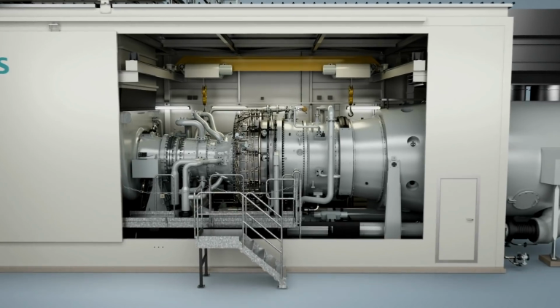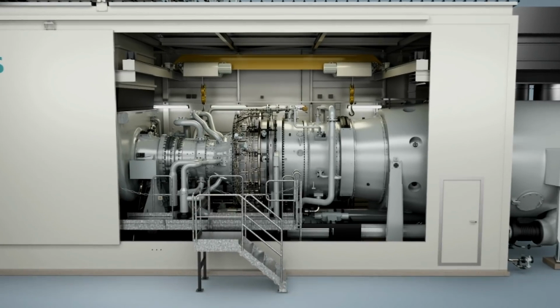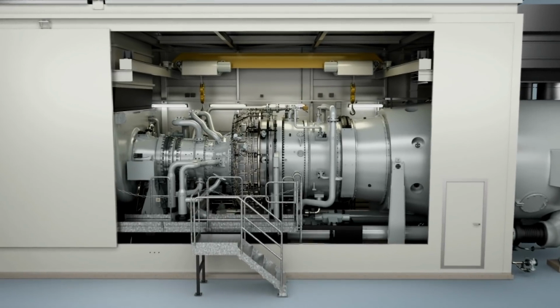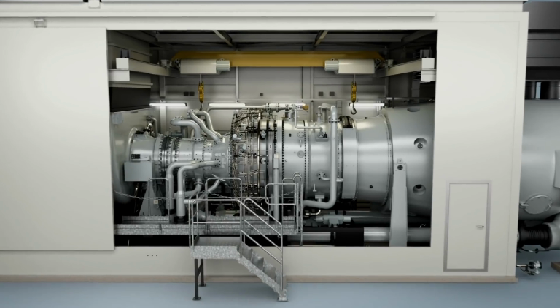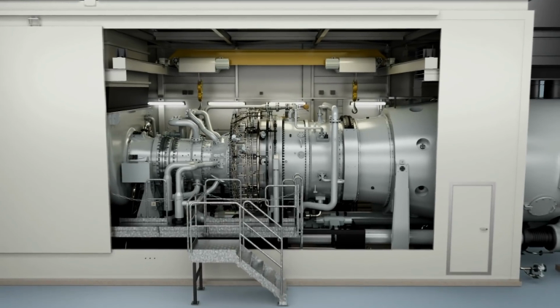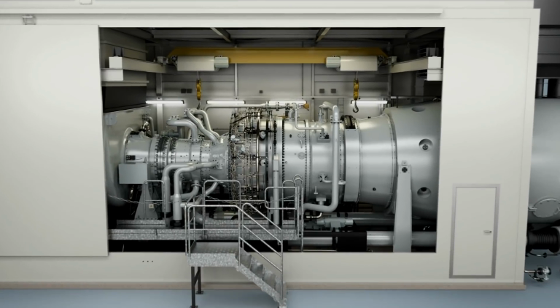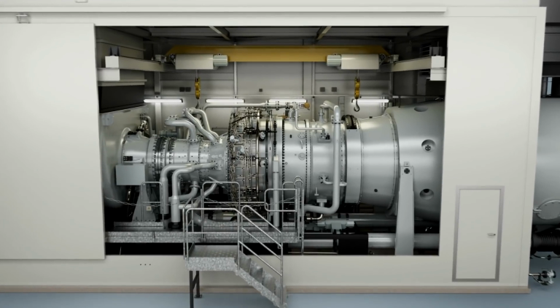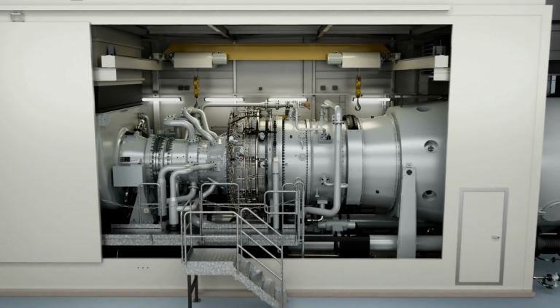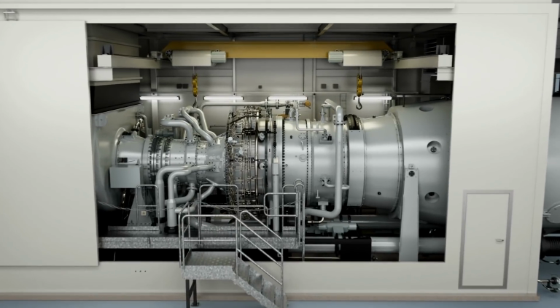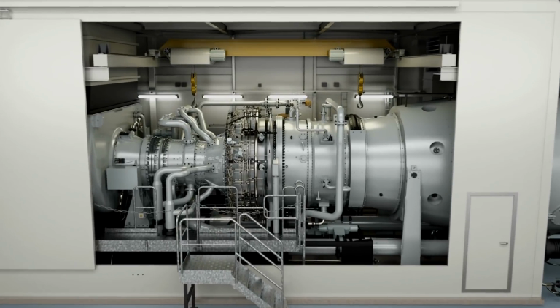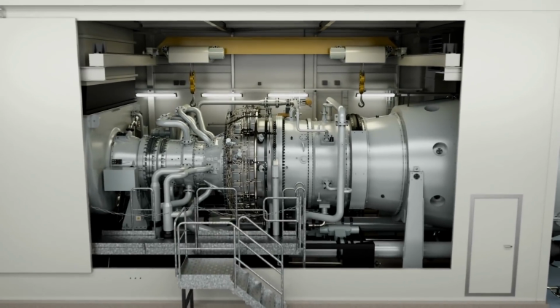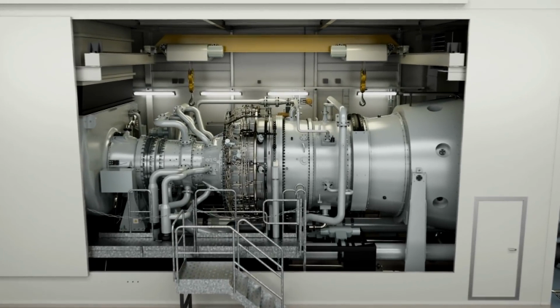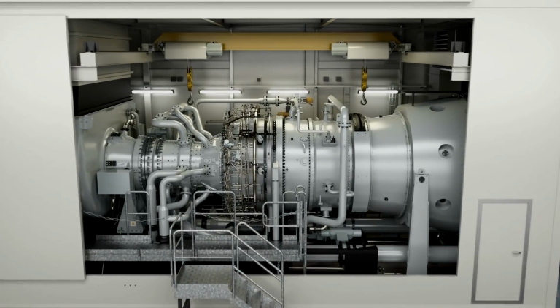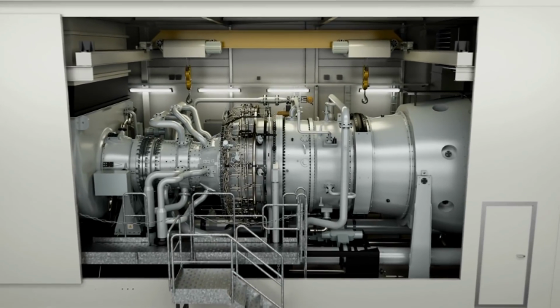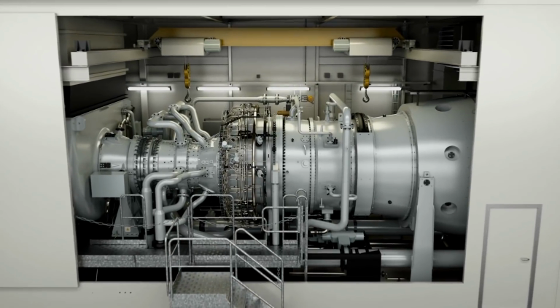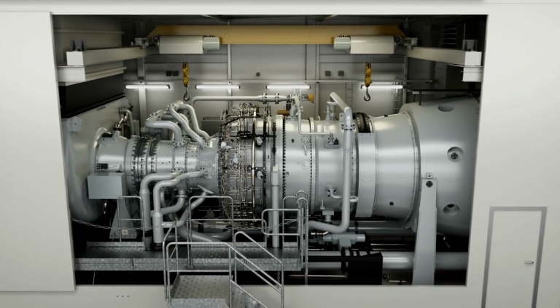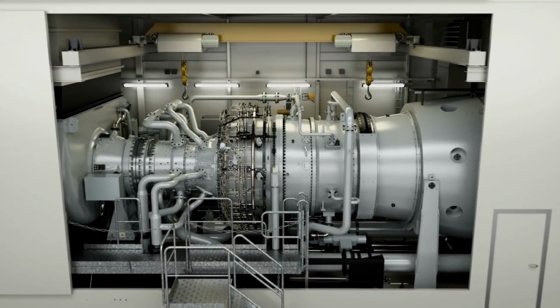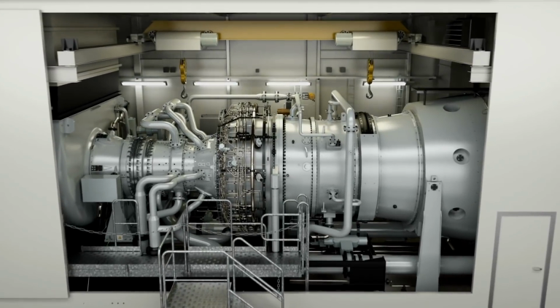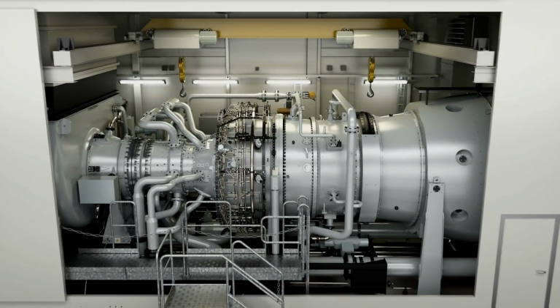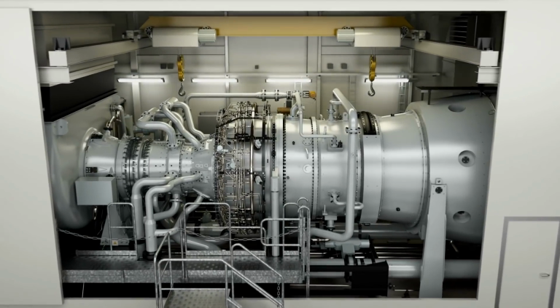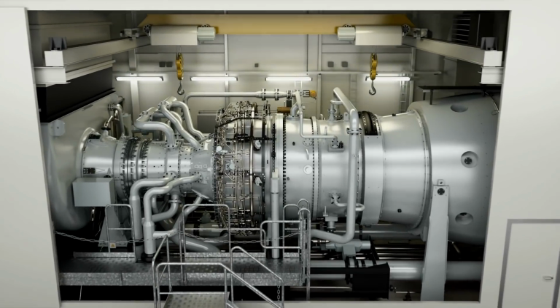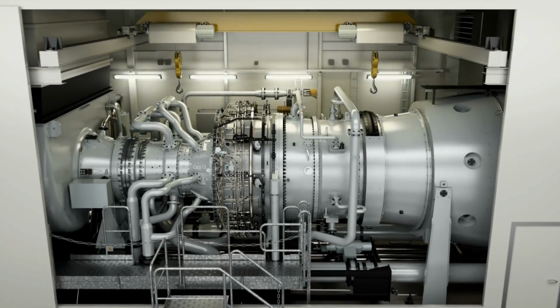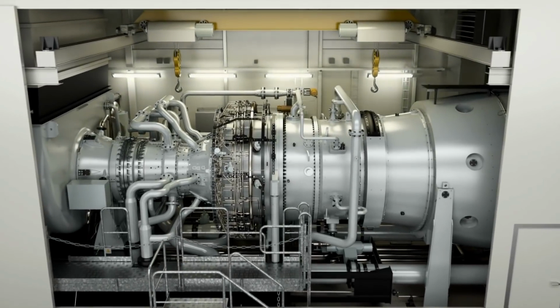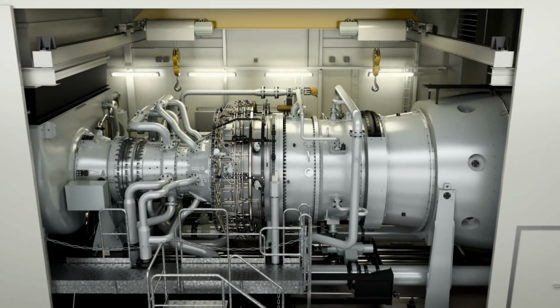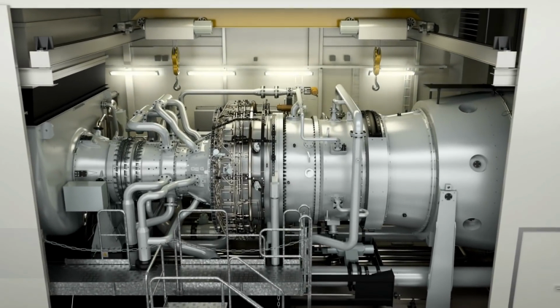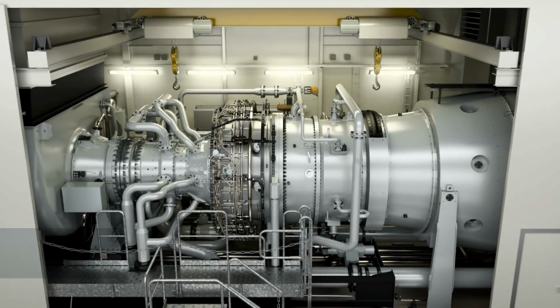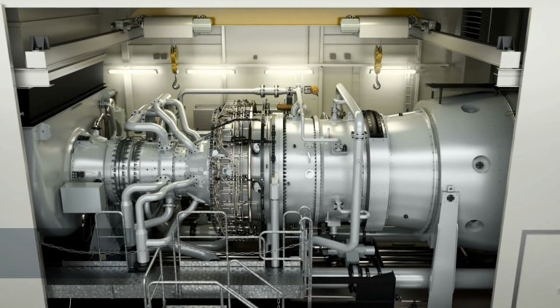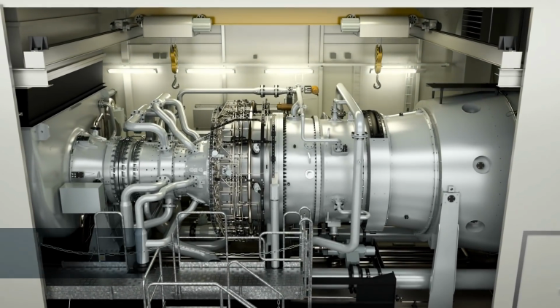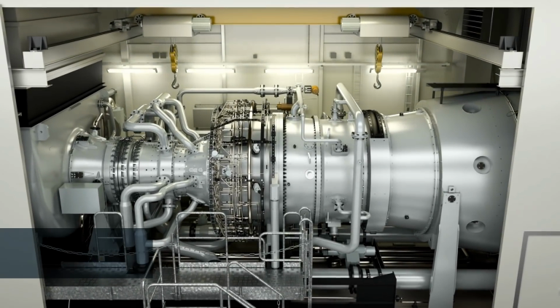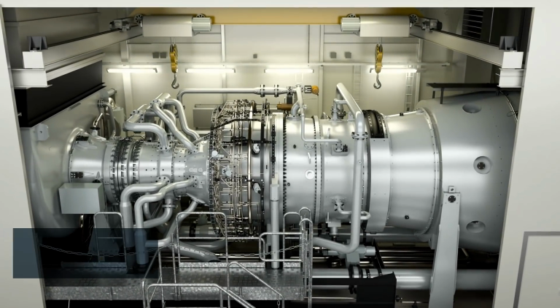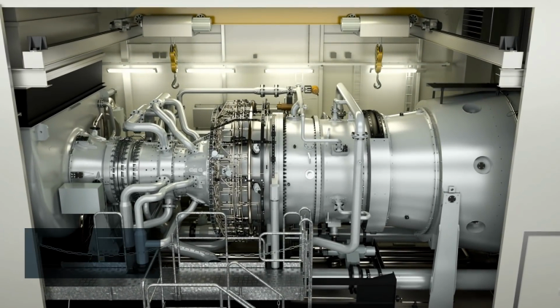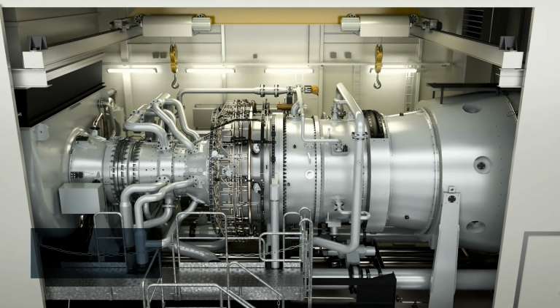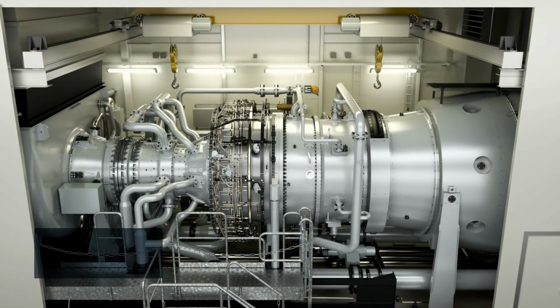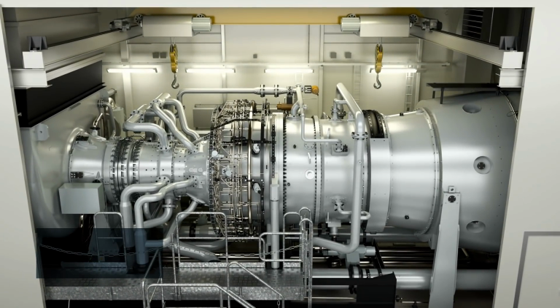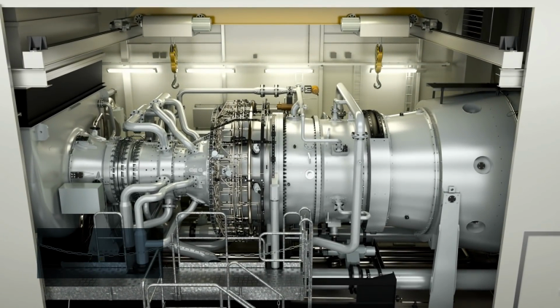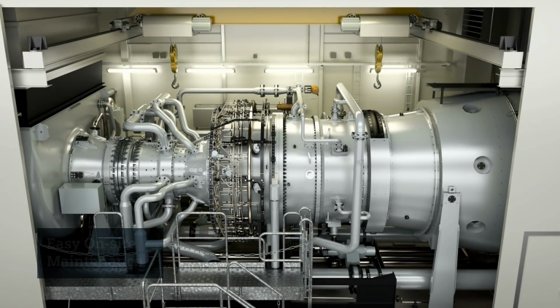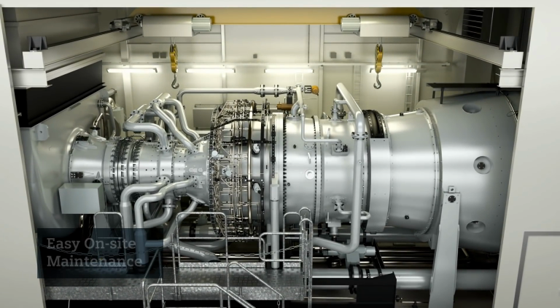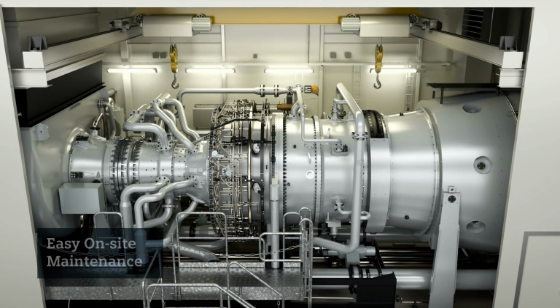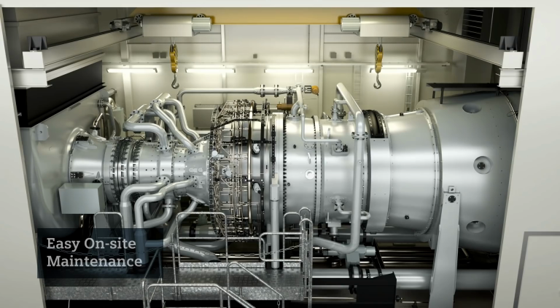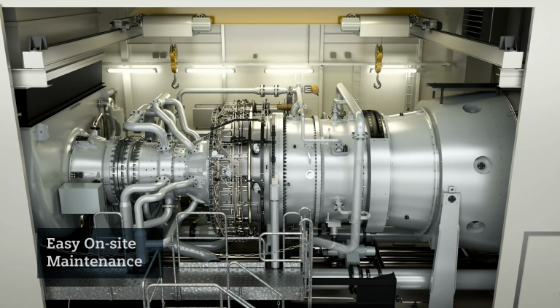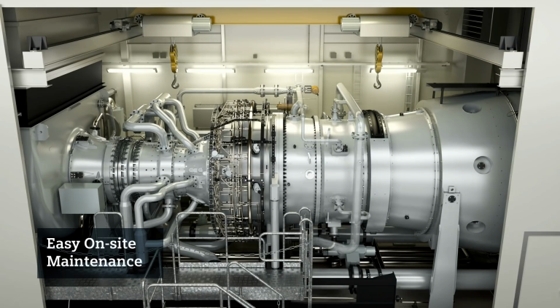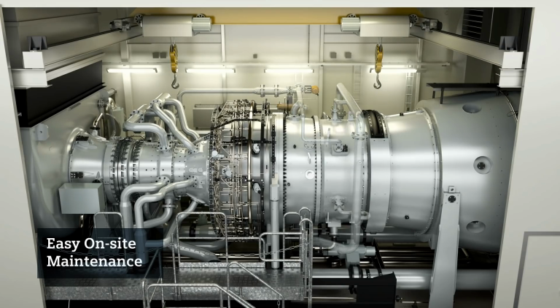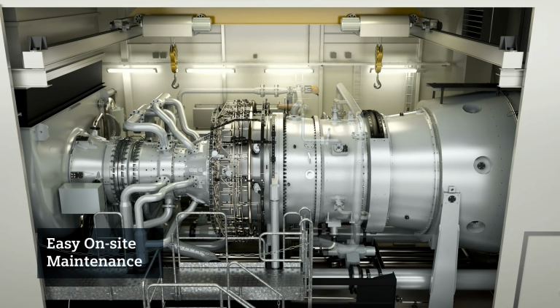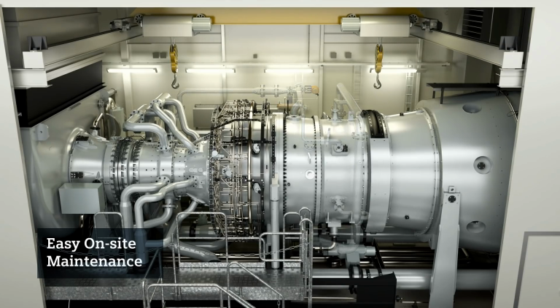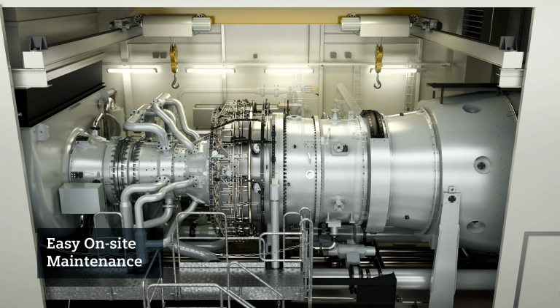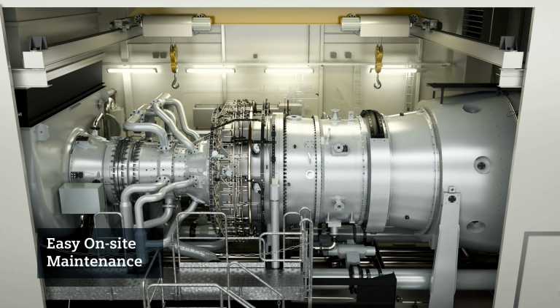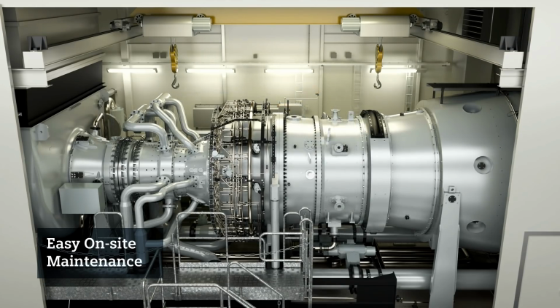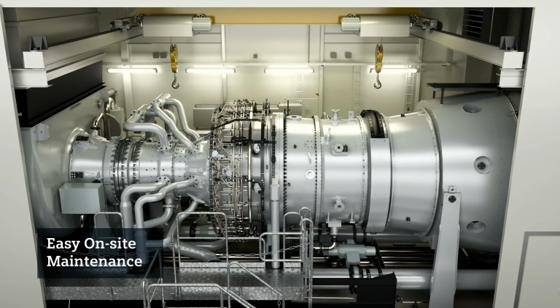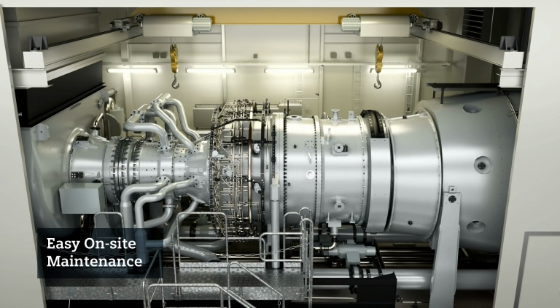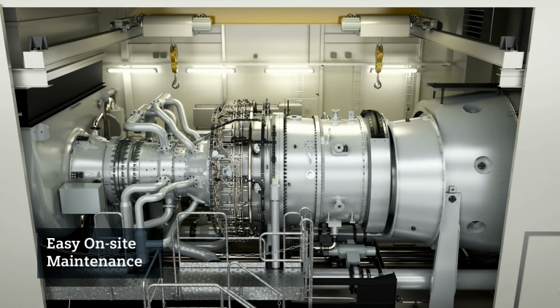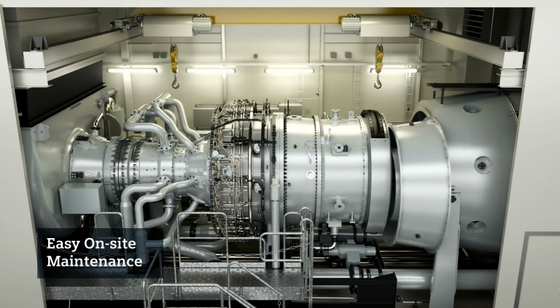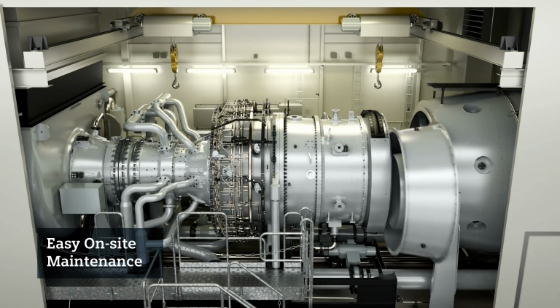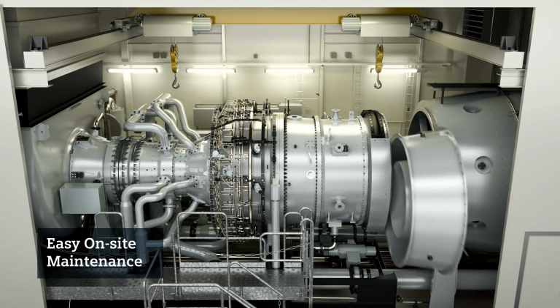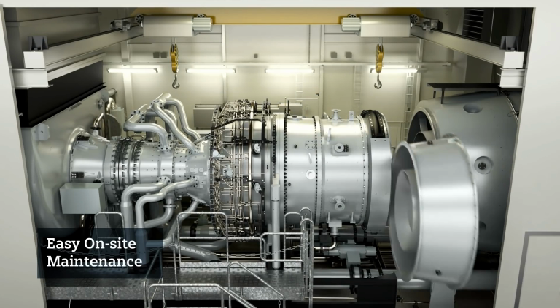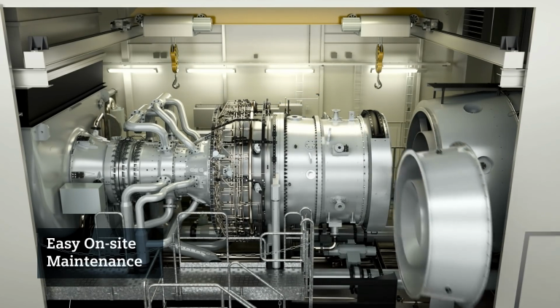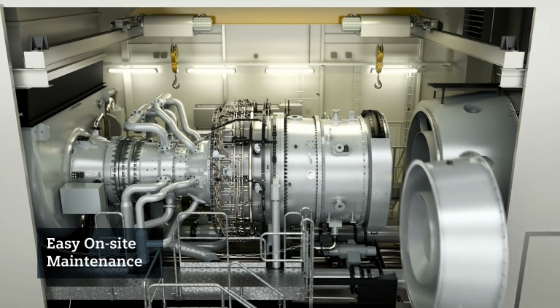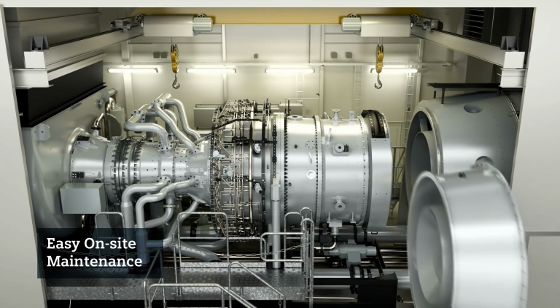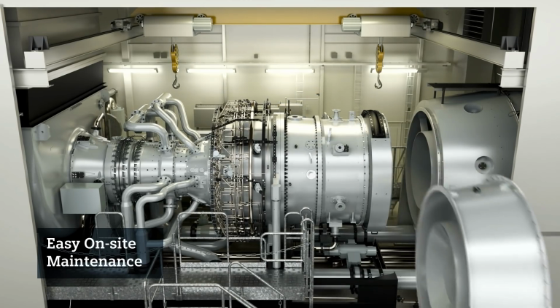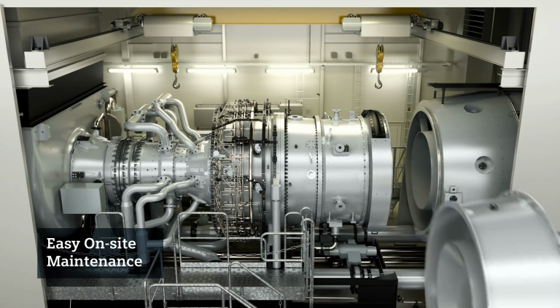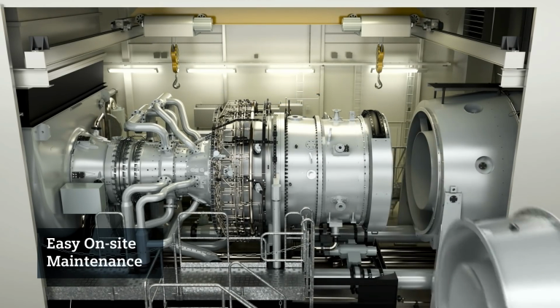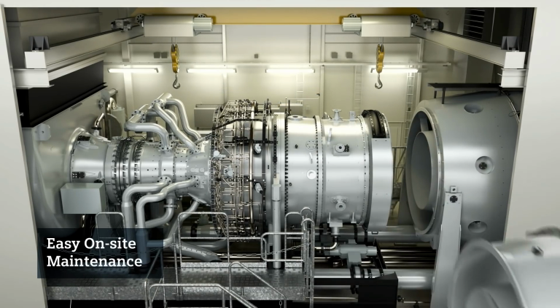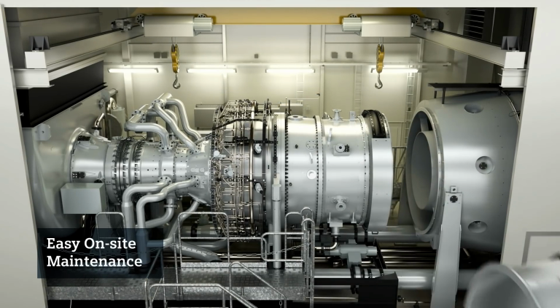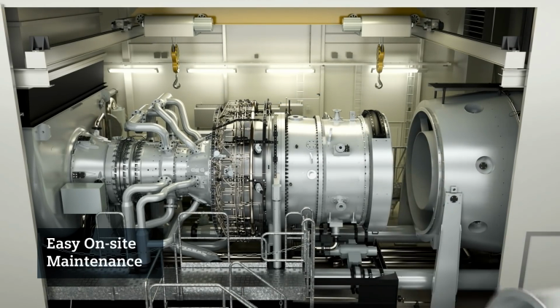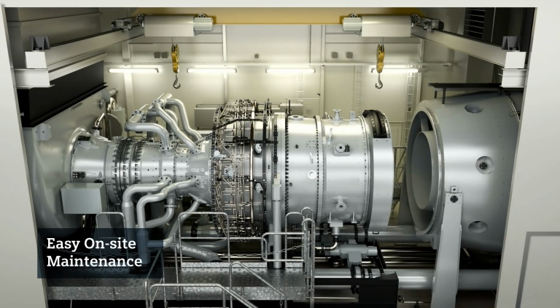The turbine's compact modular design allows easy on-site maintenance inside the package.